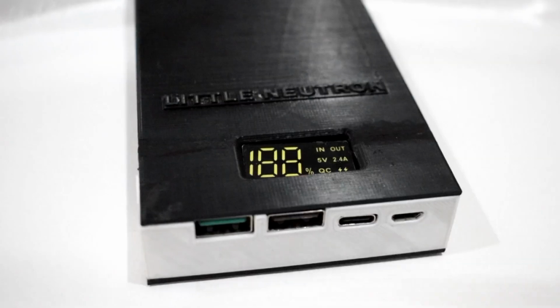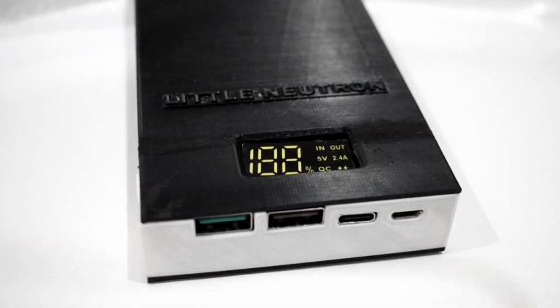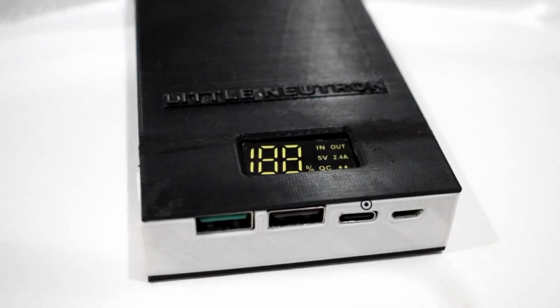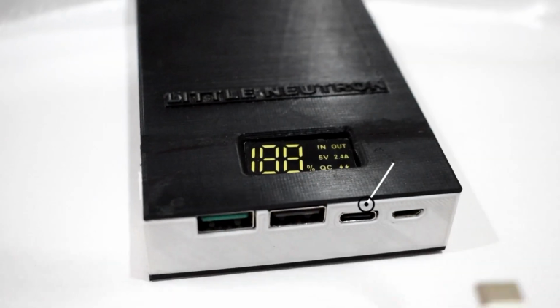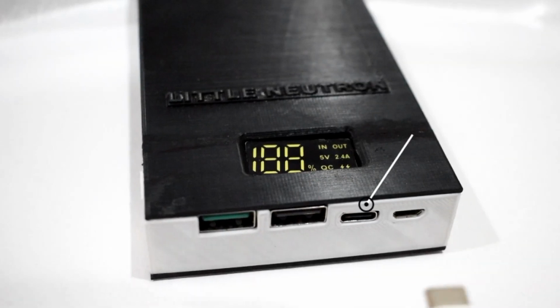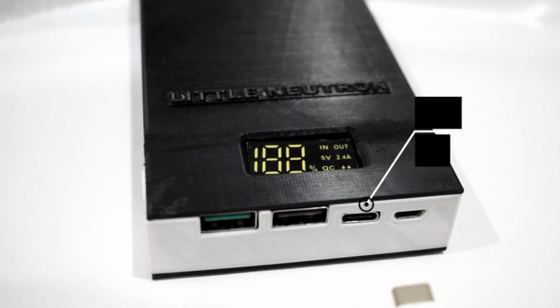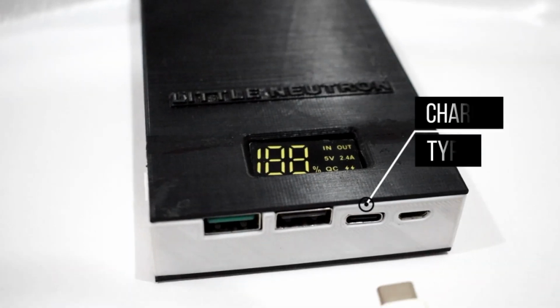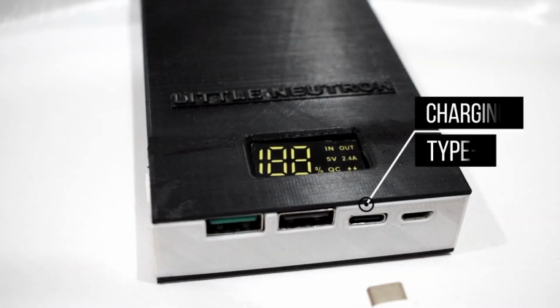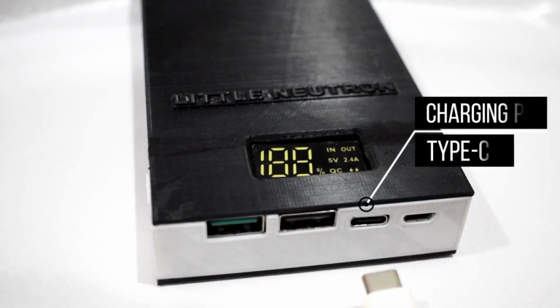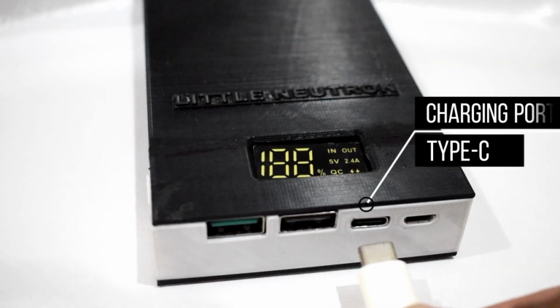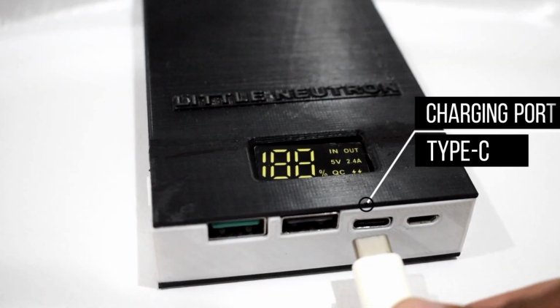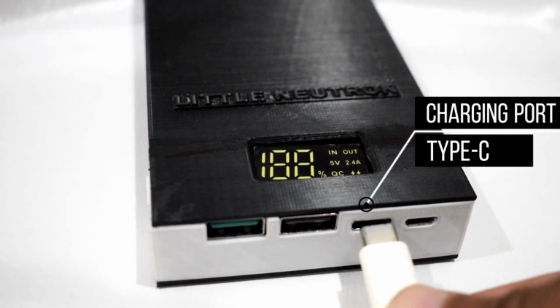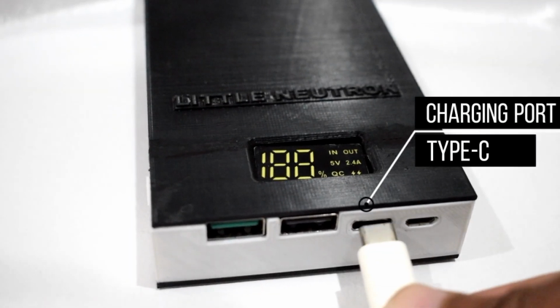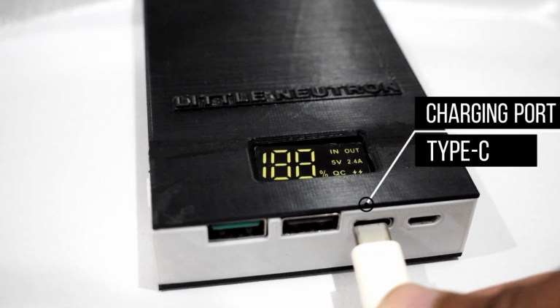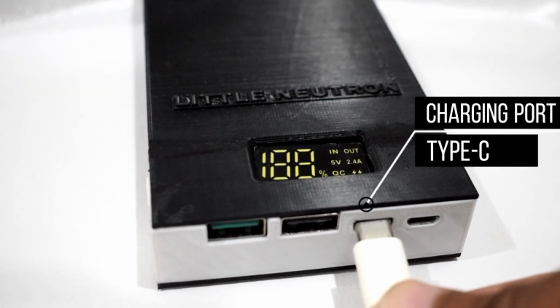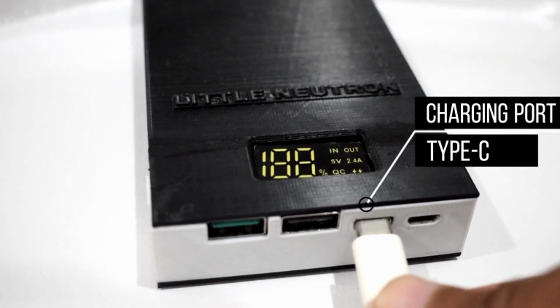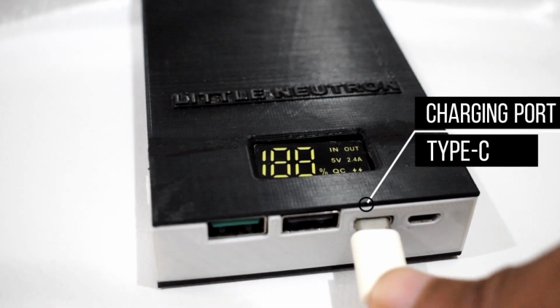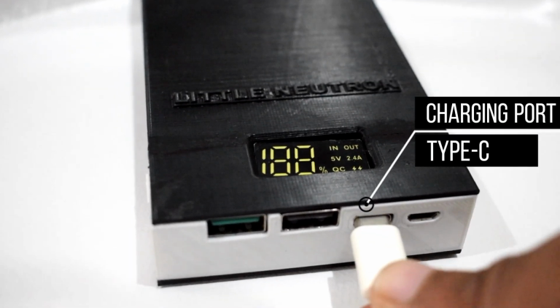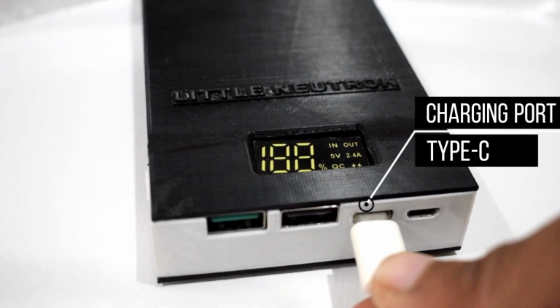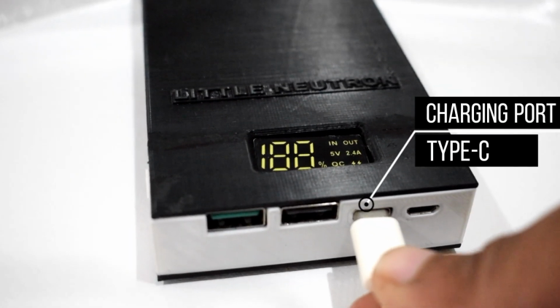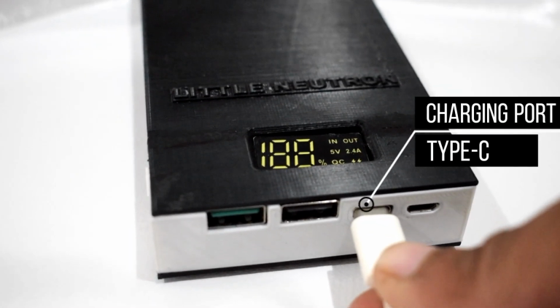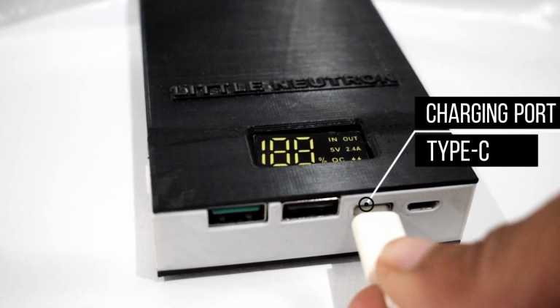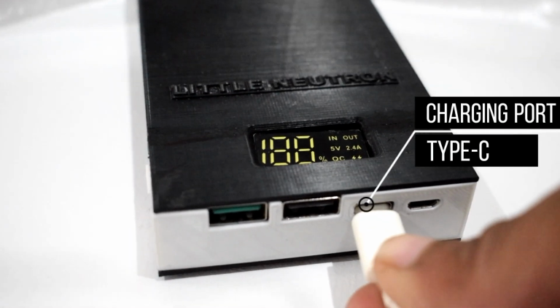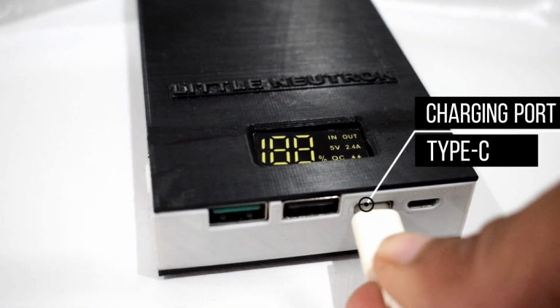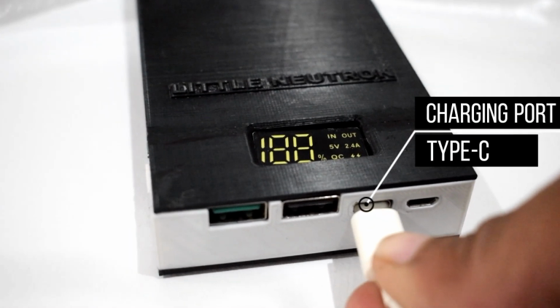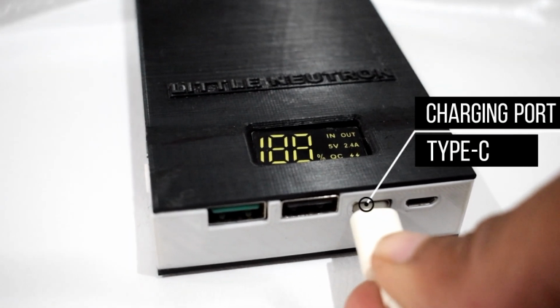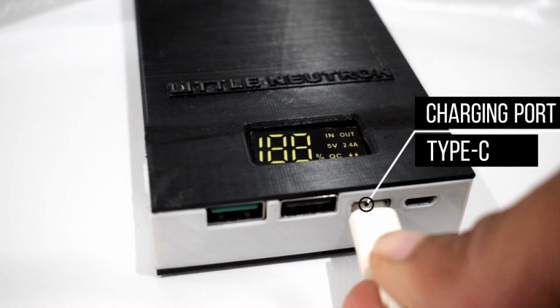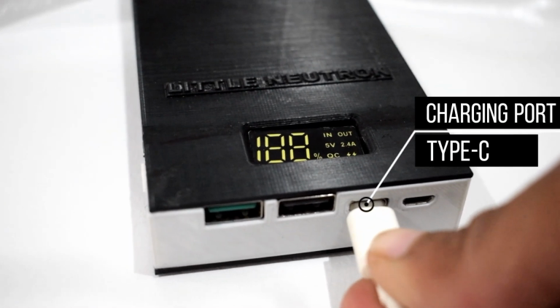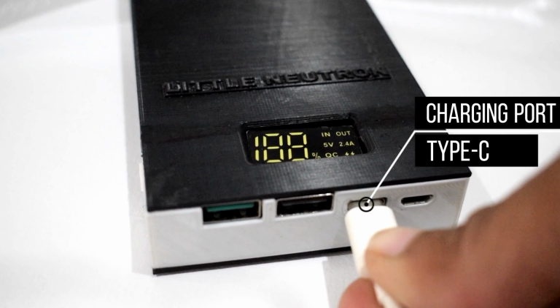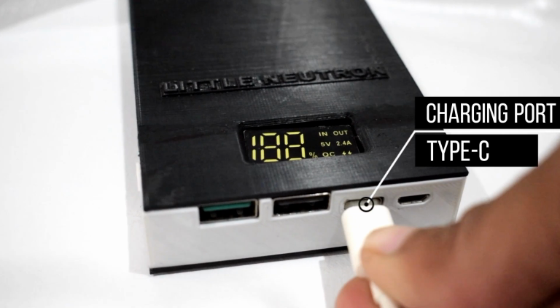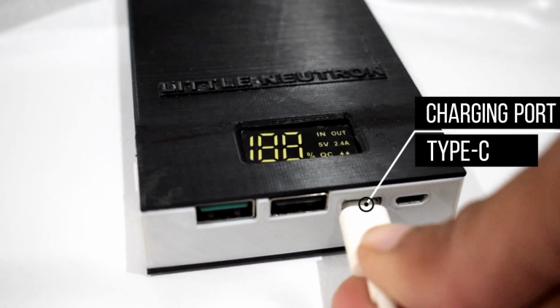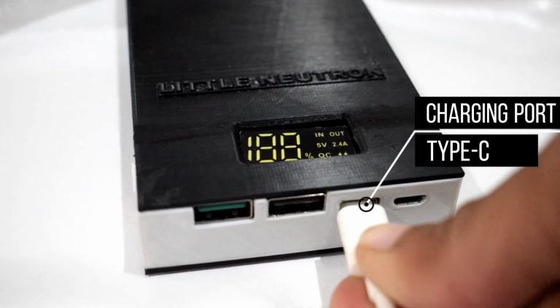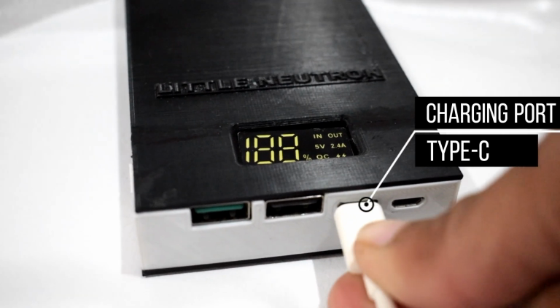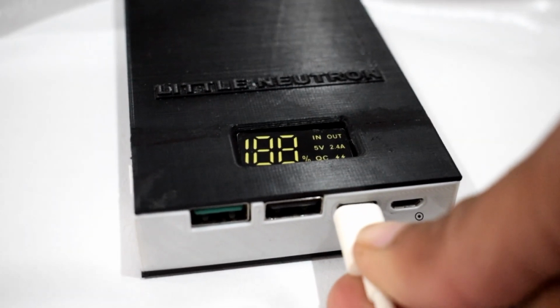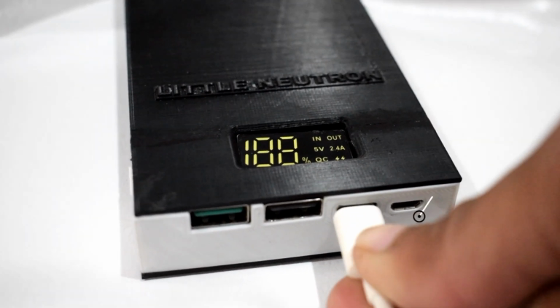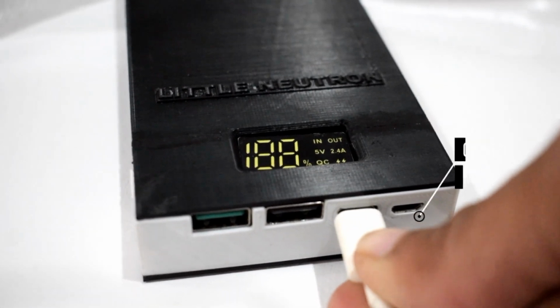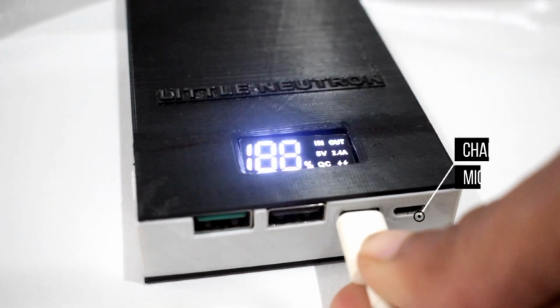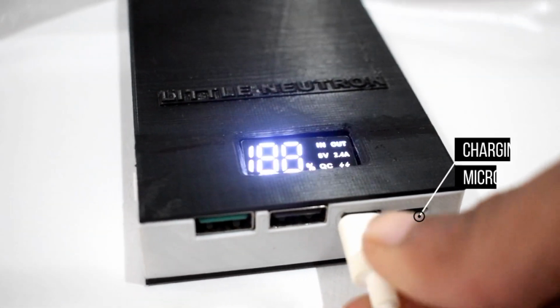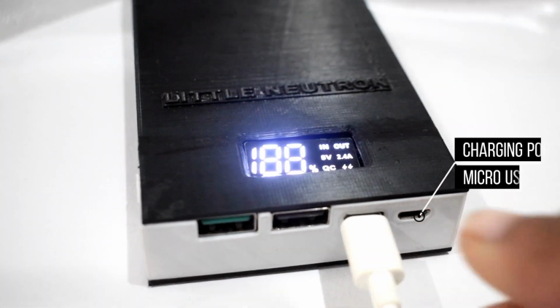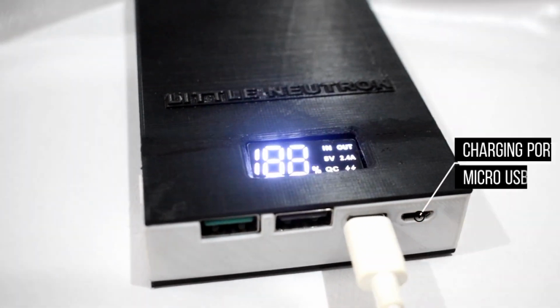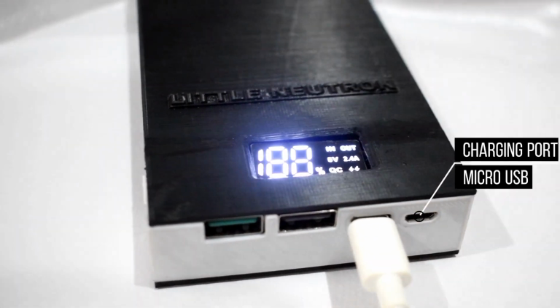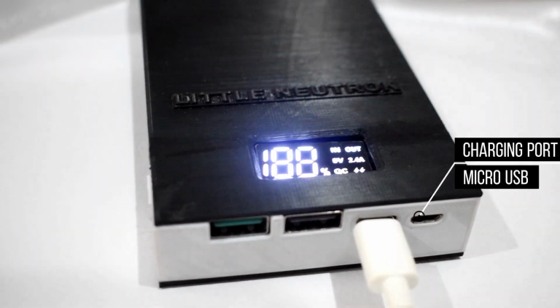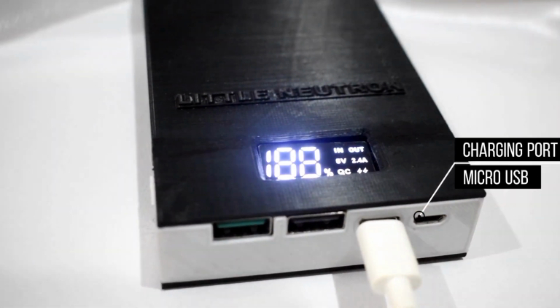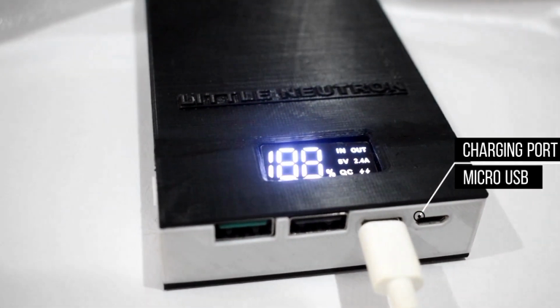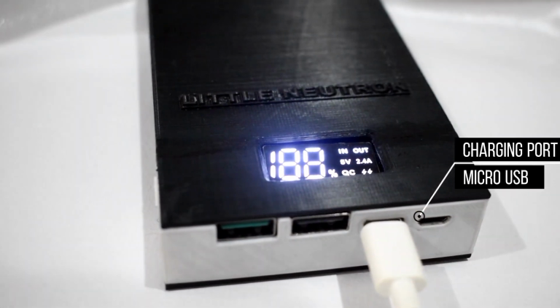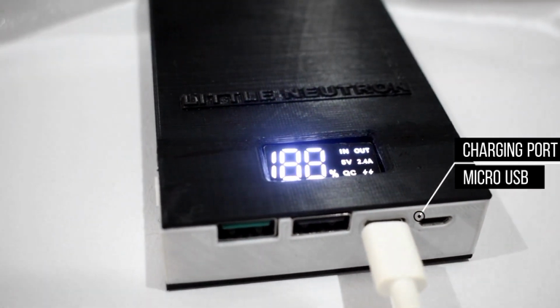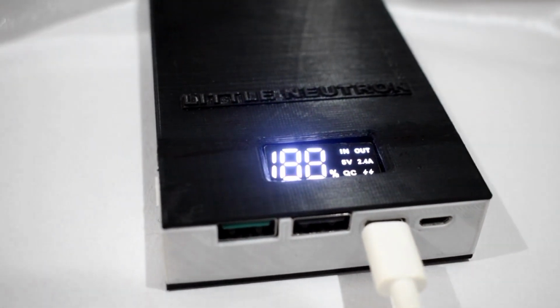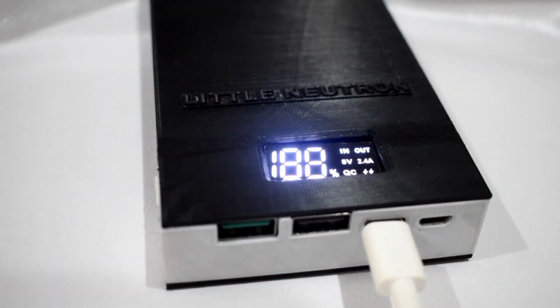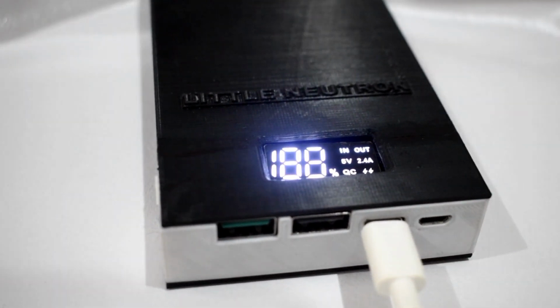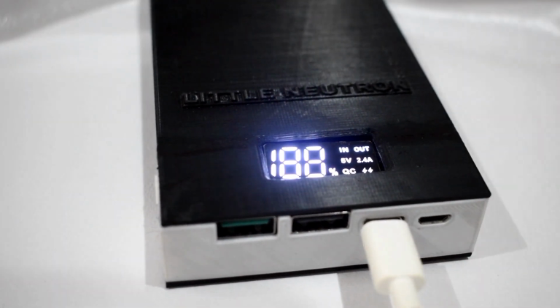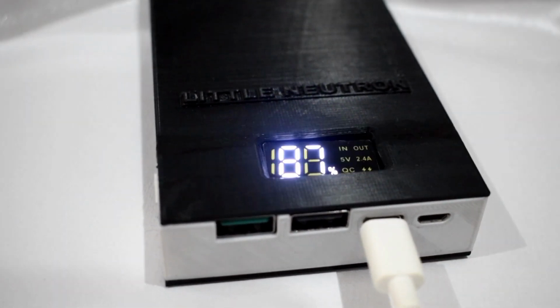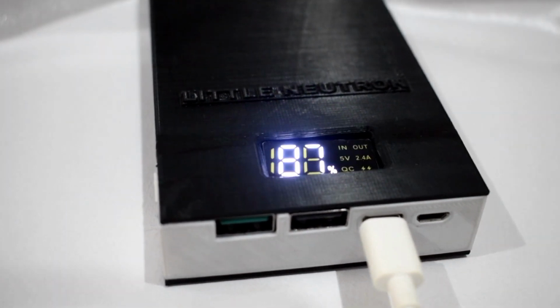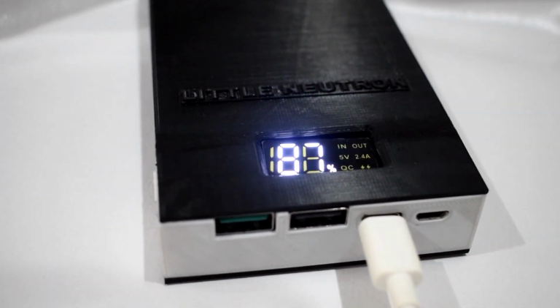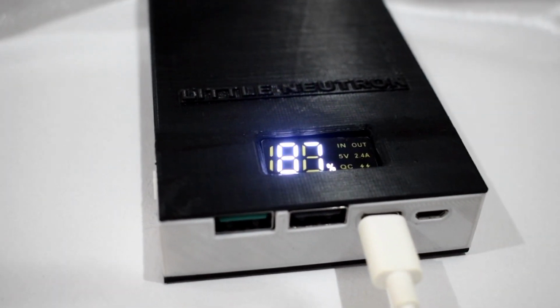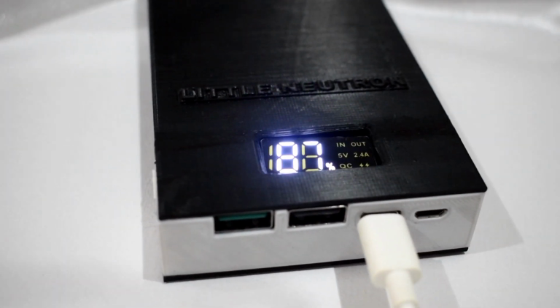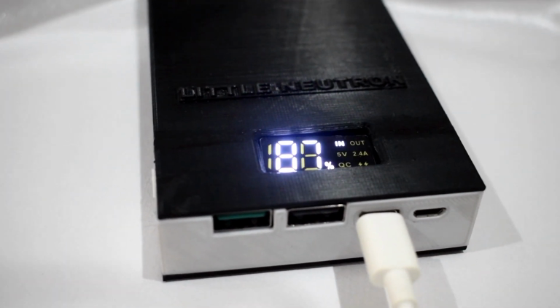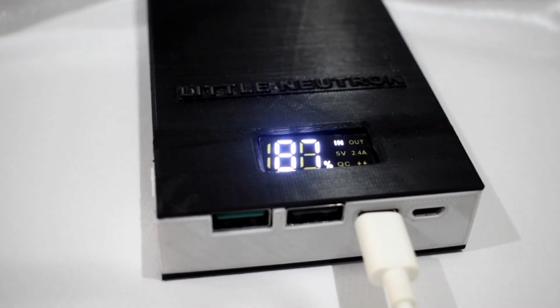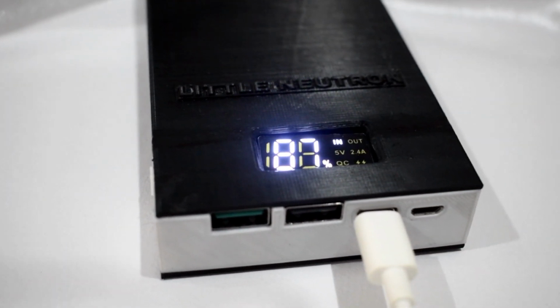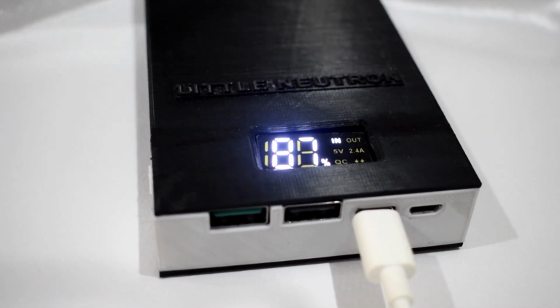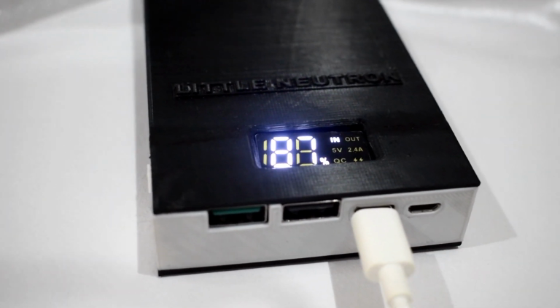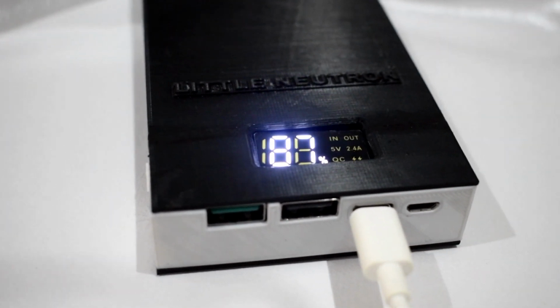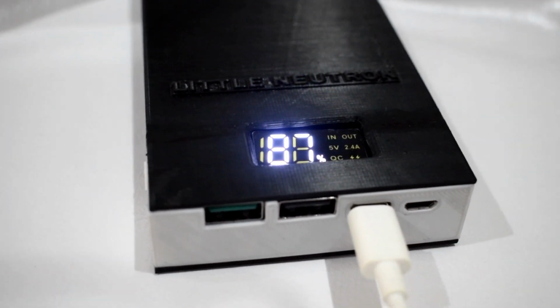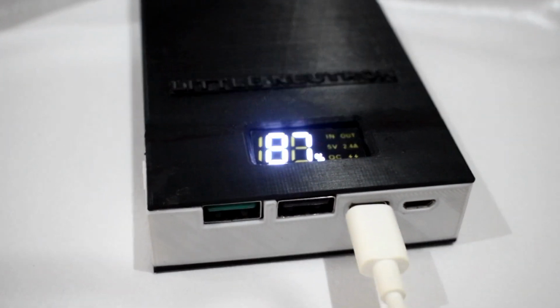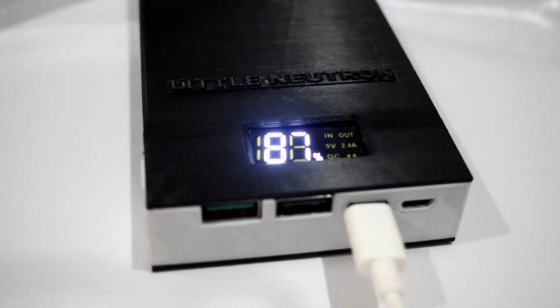For charging this powerbank we can use our Type-C port, Micro-USB port, or our lightning port mounted at the side.